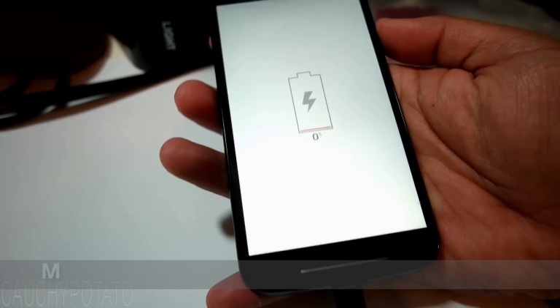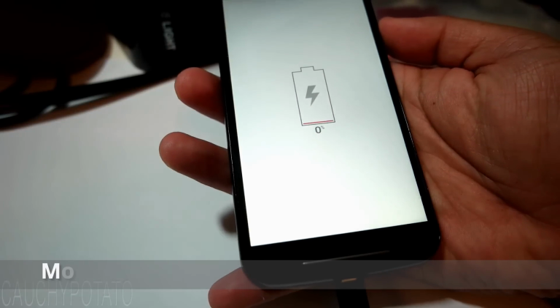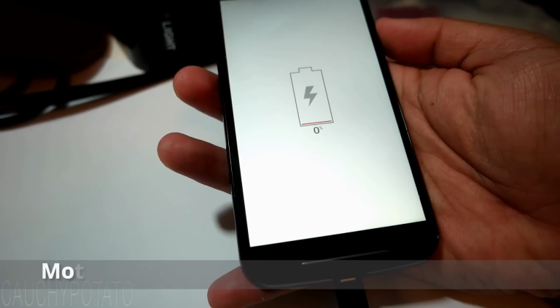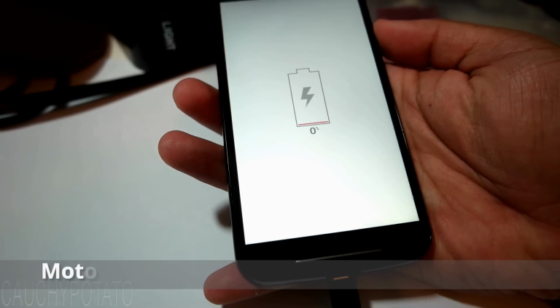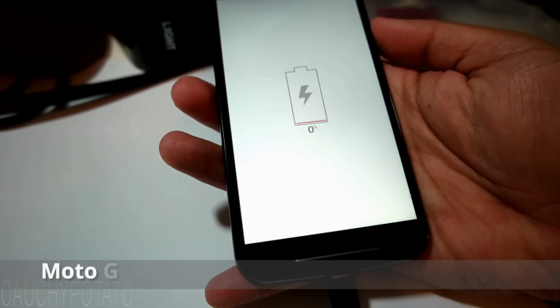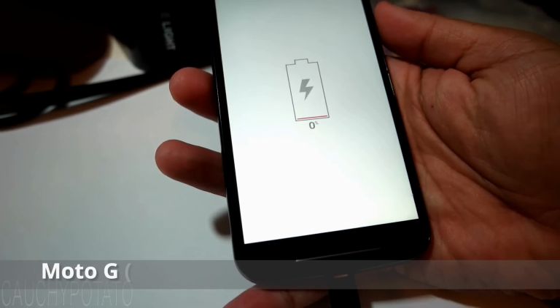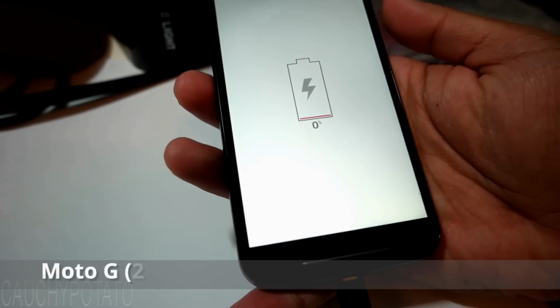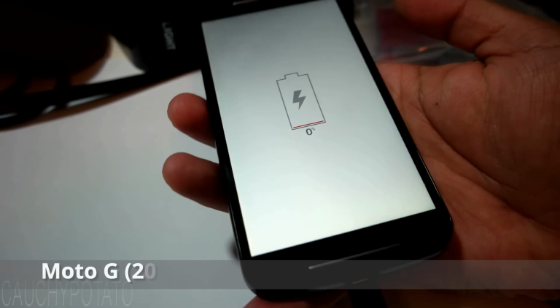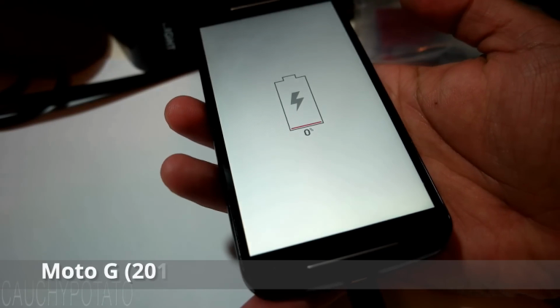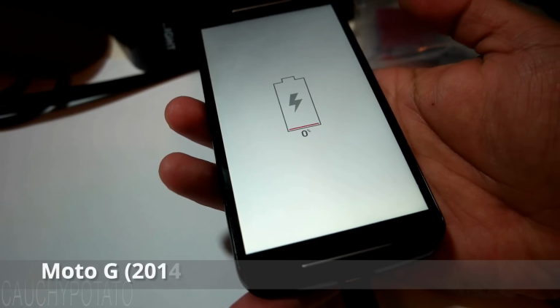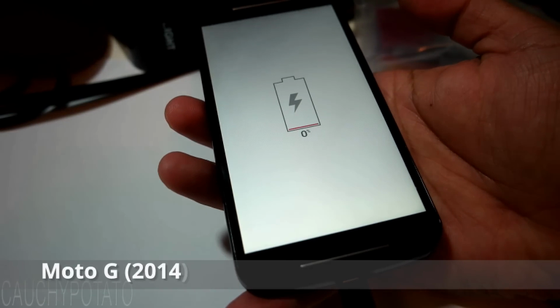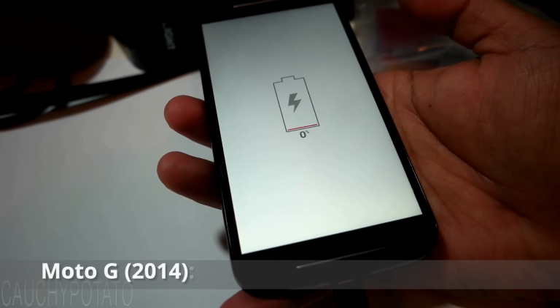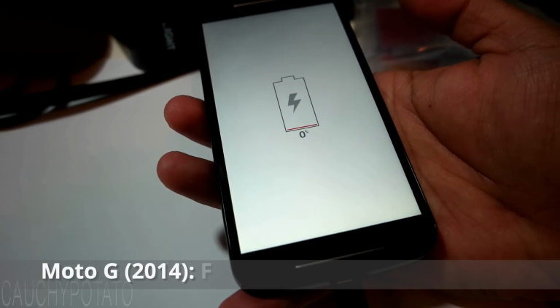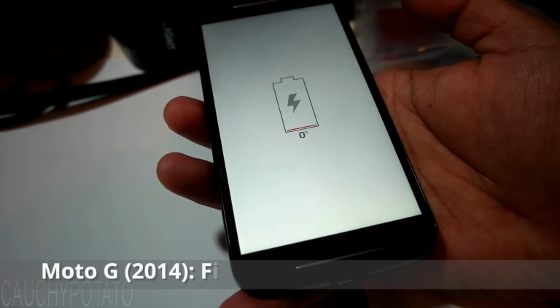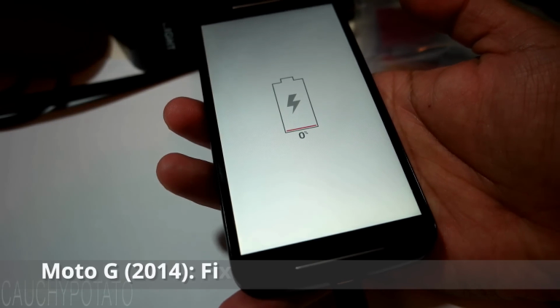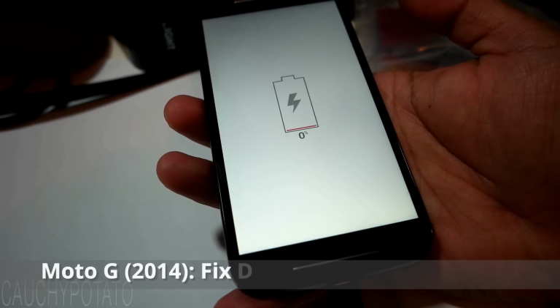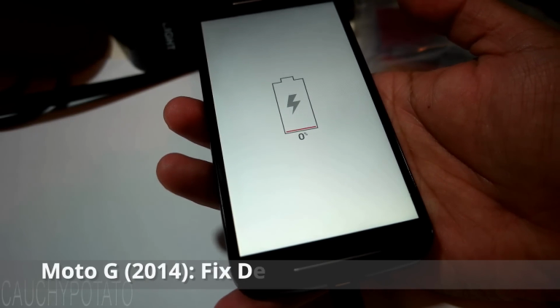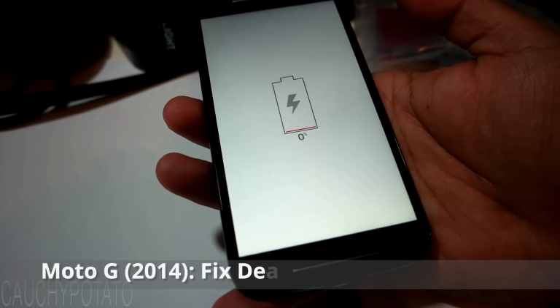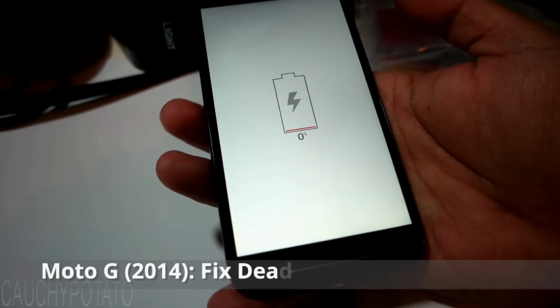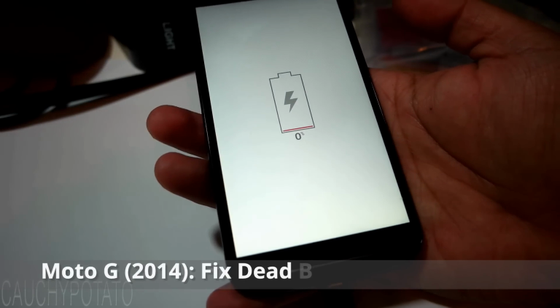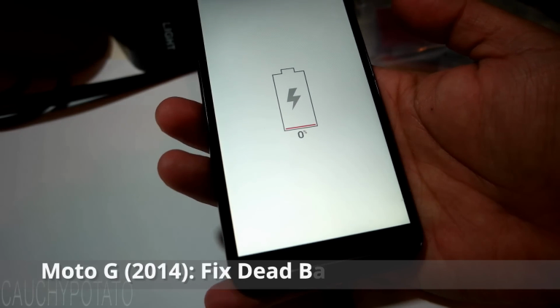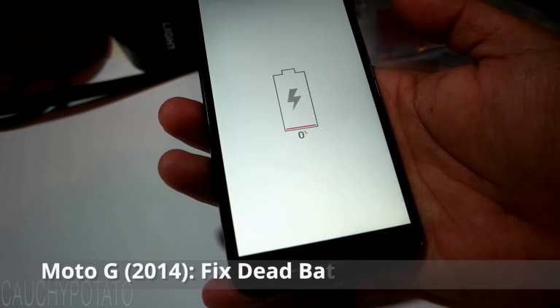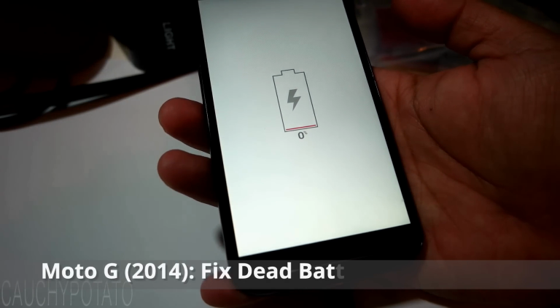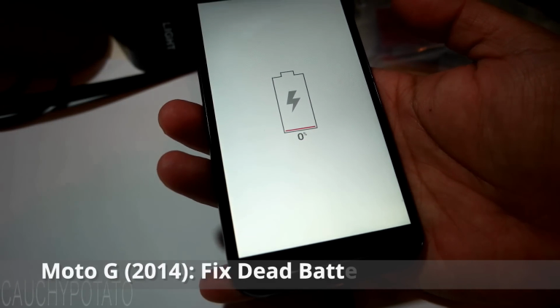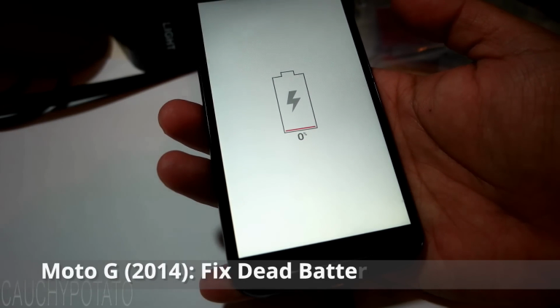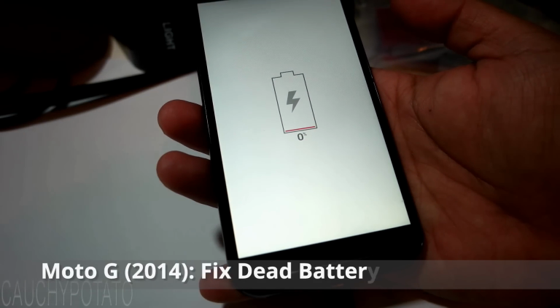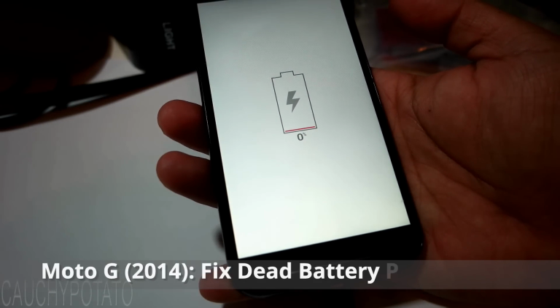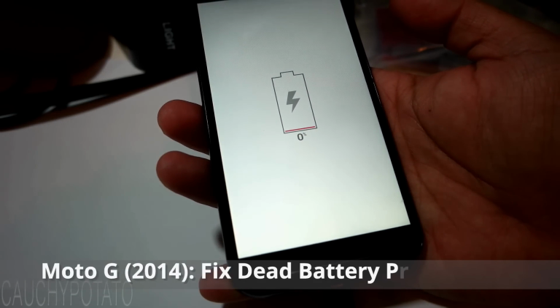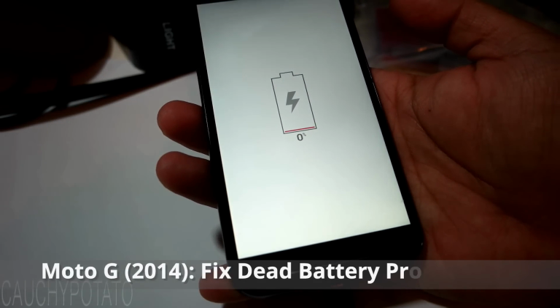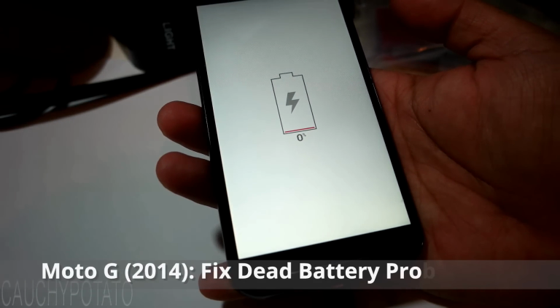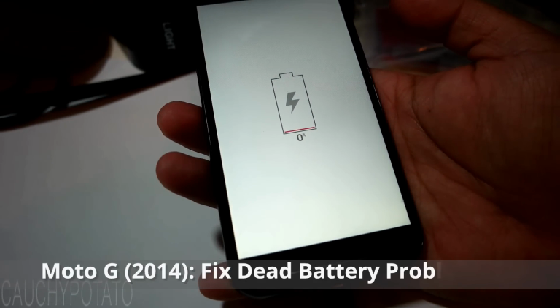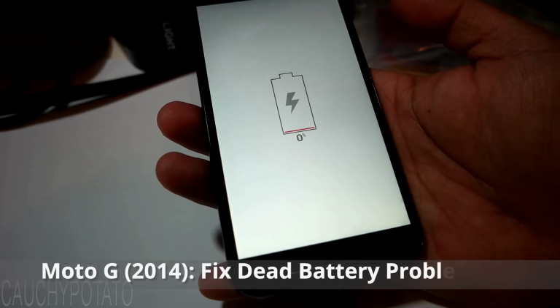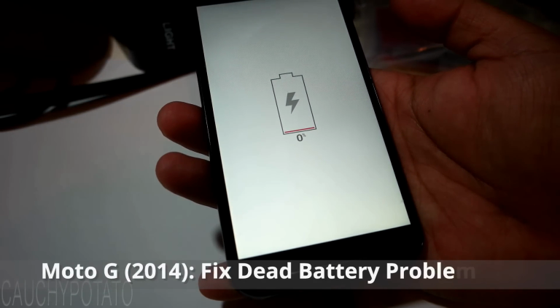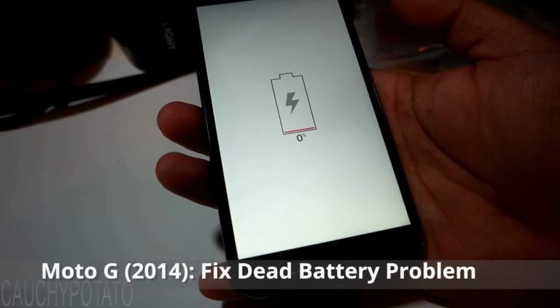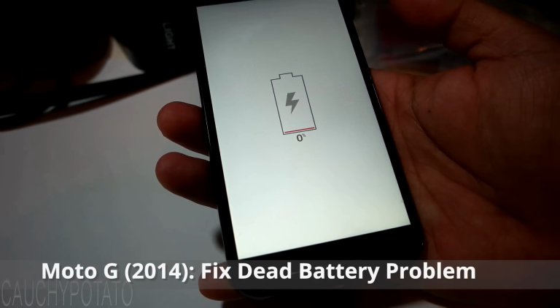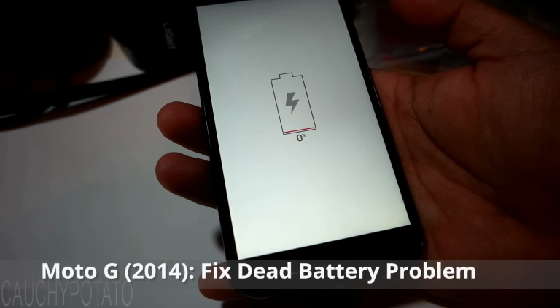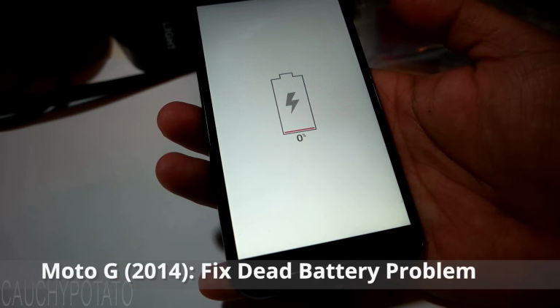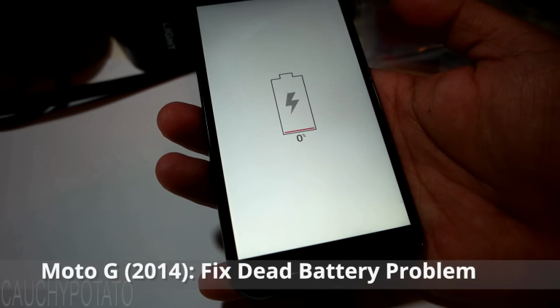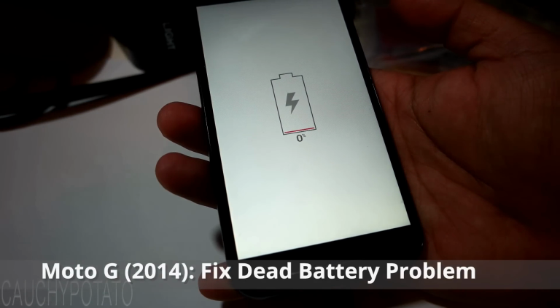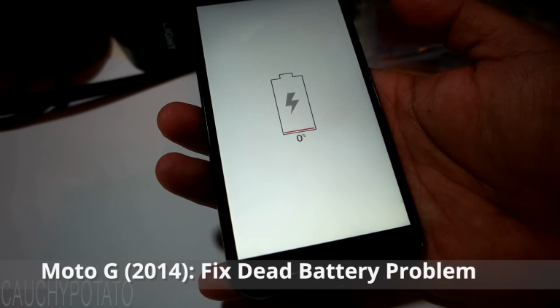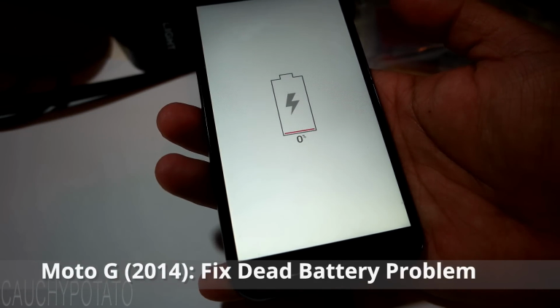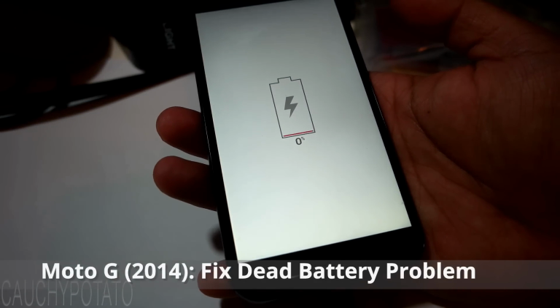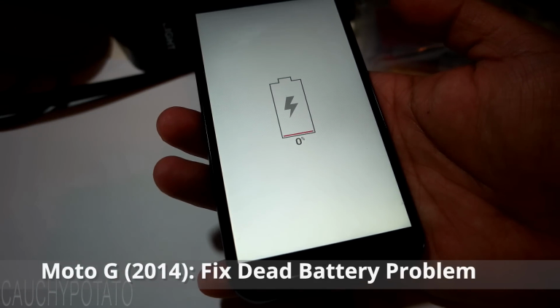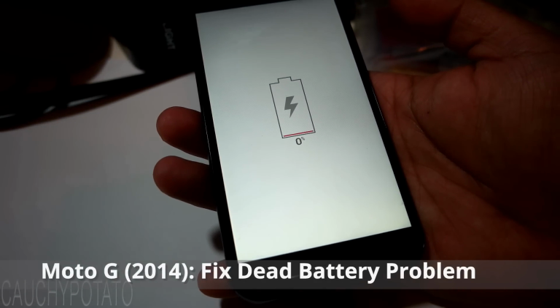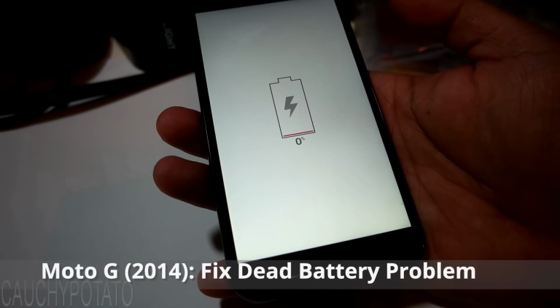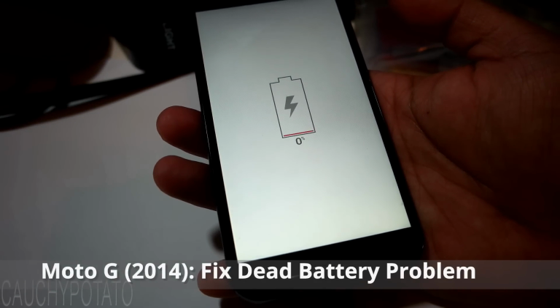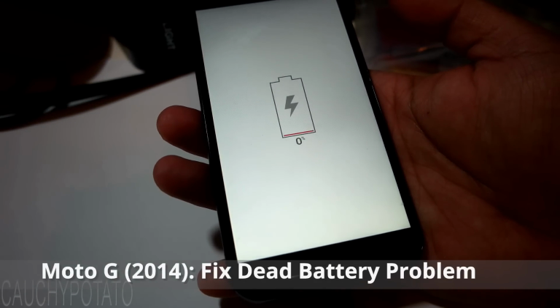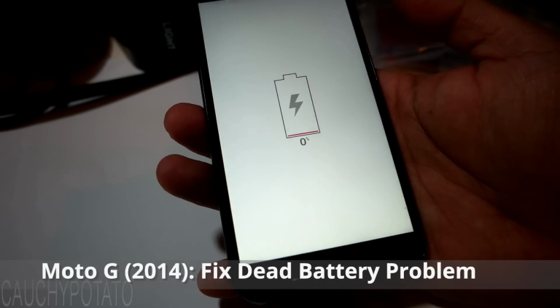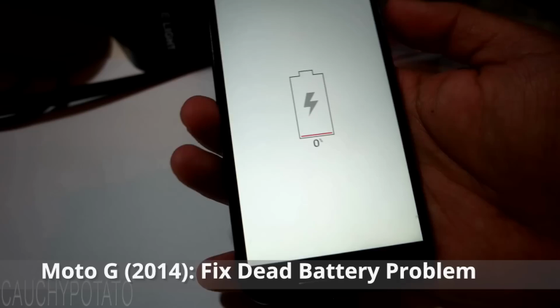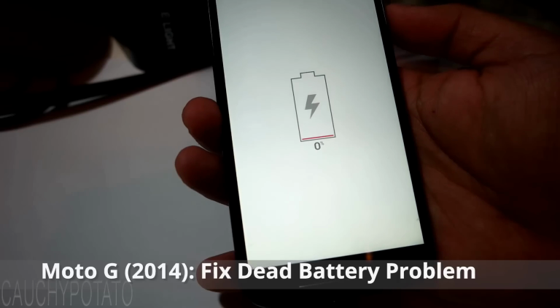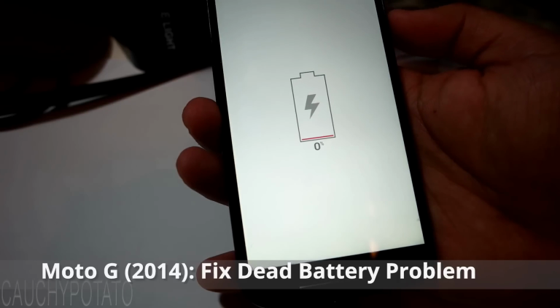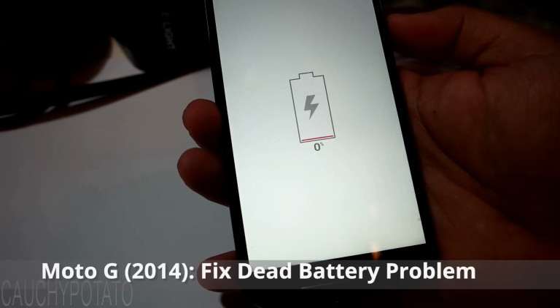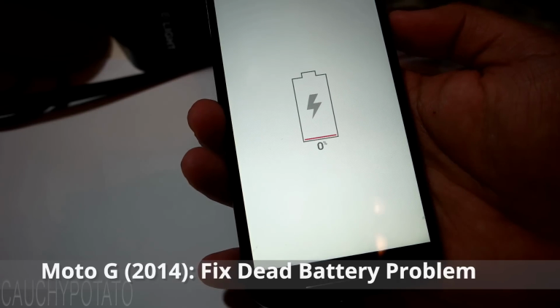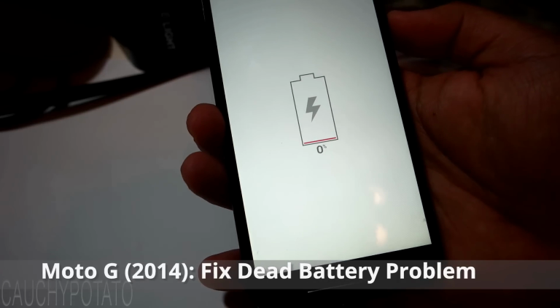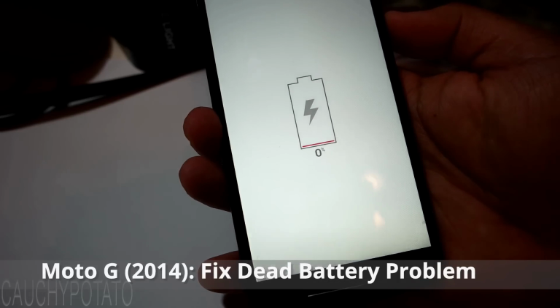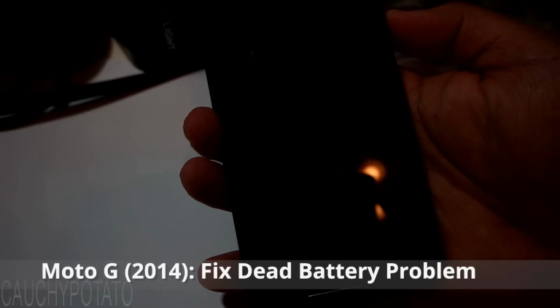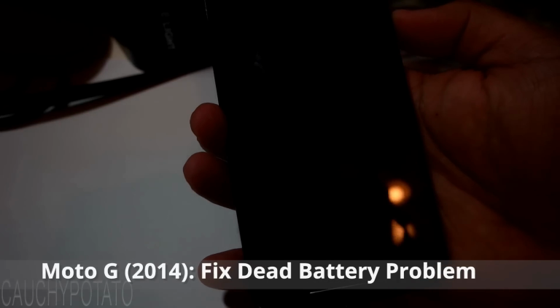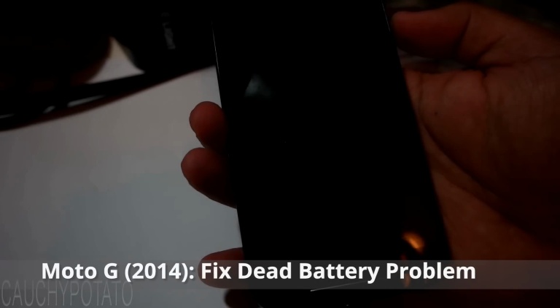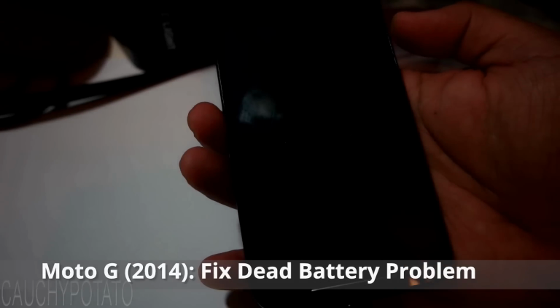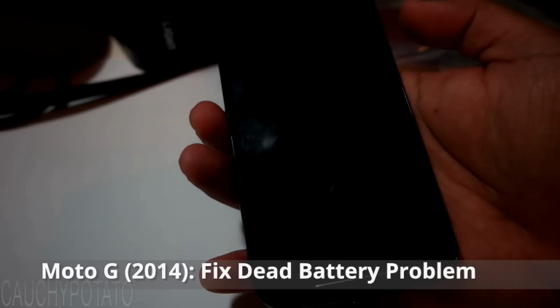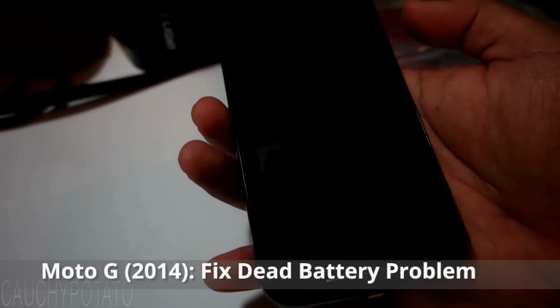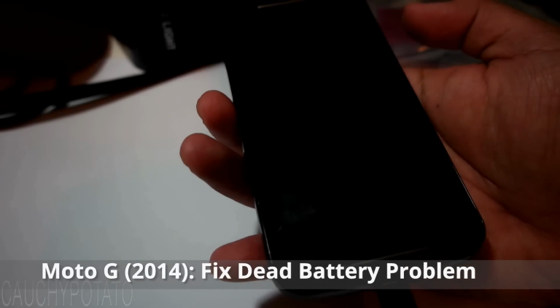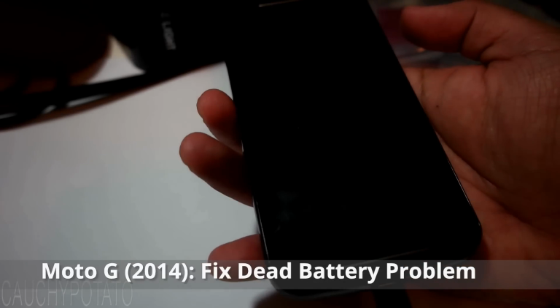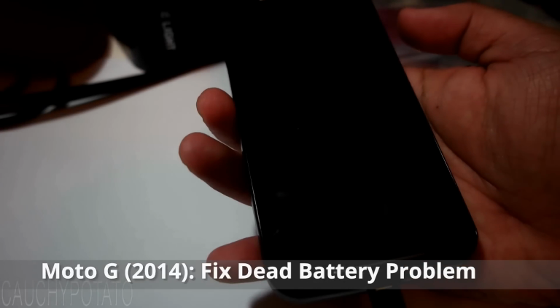Hey internet, for this video I'm going to show how to fix the 0% dead battery no charging problem on the Moto G 2nd generation.